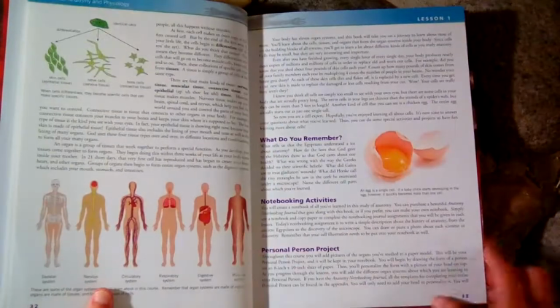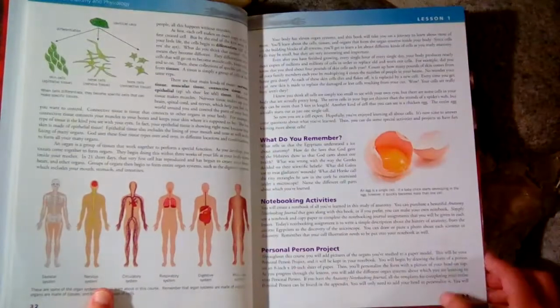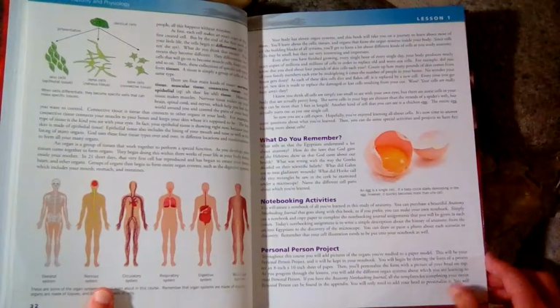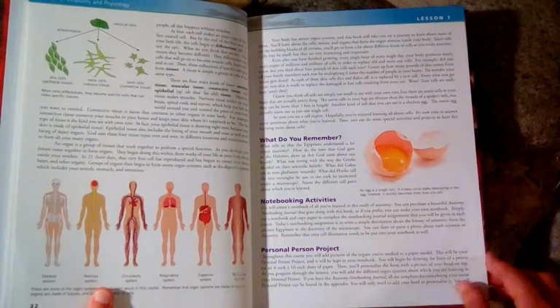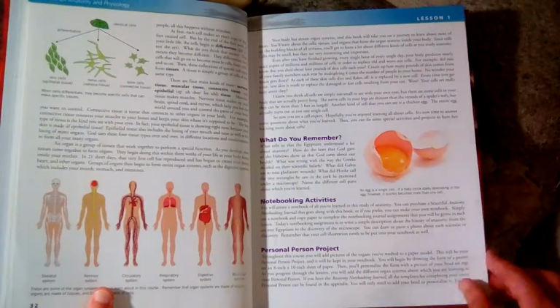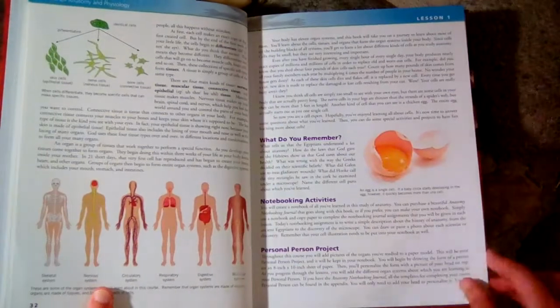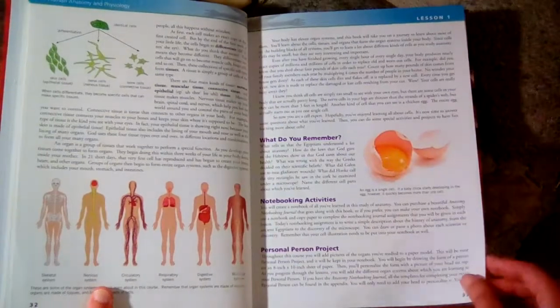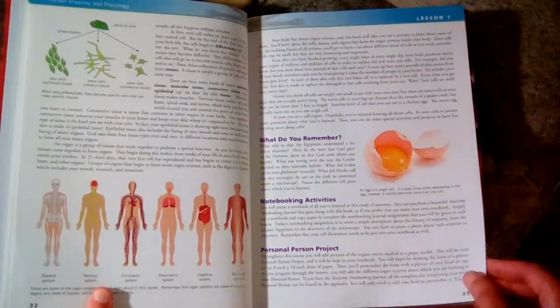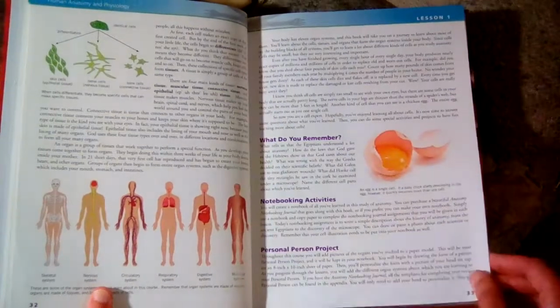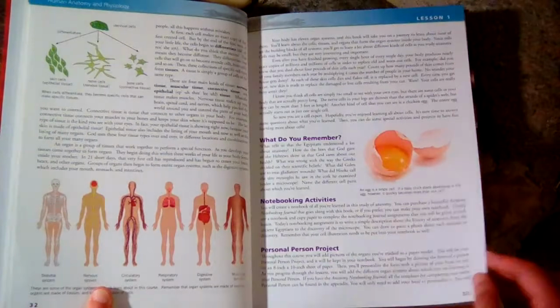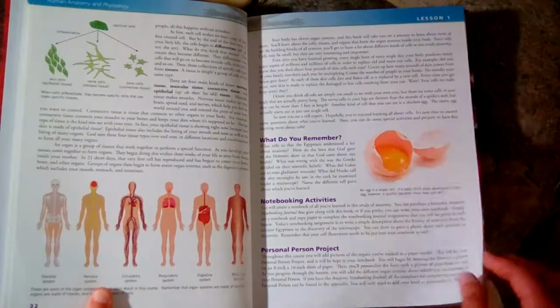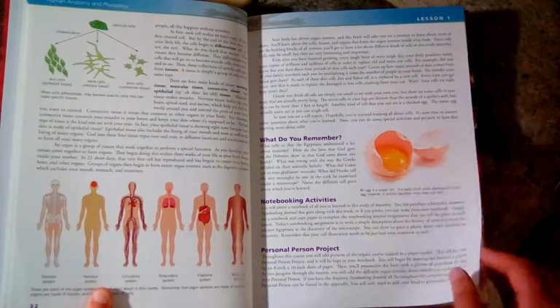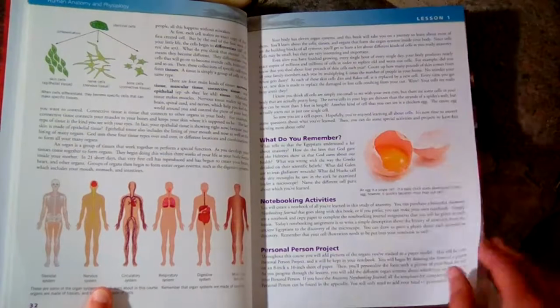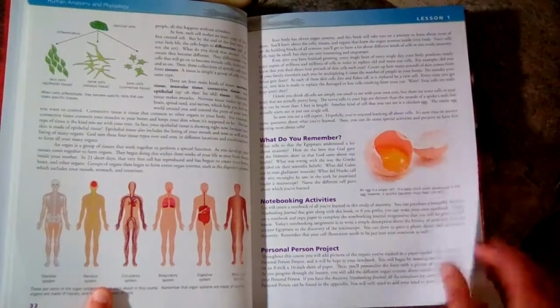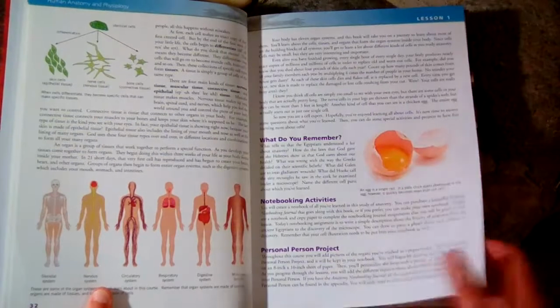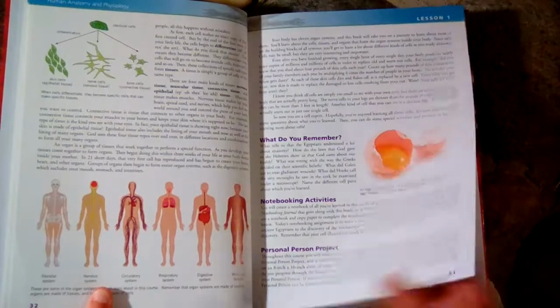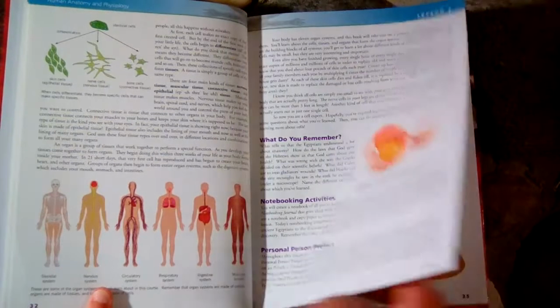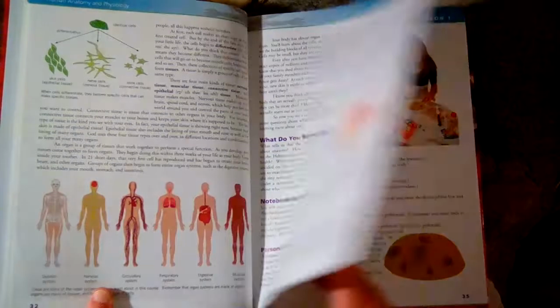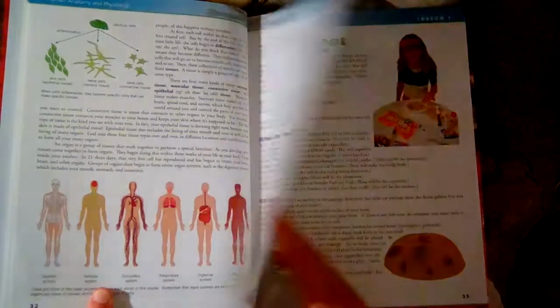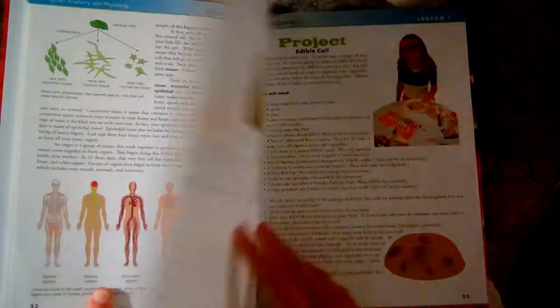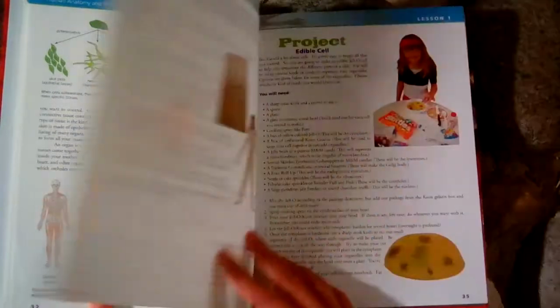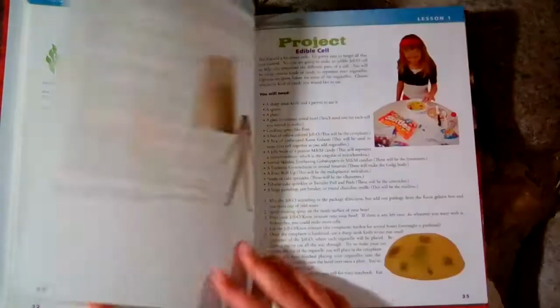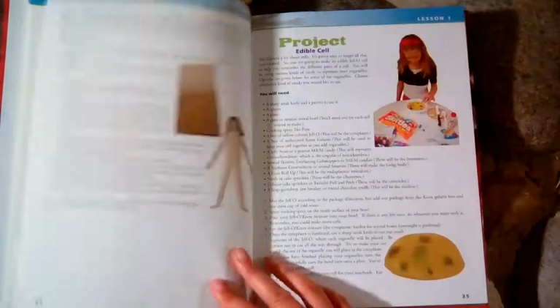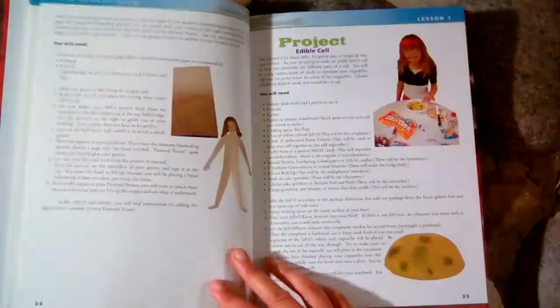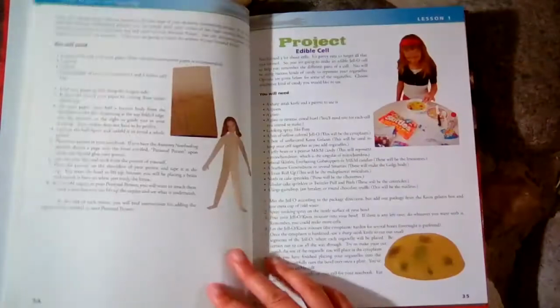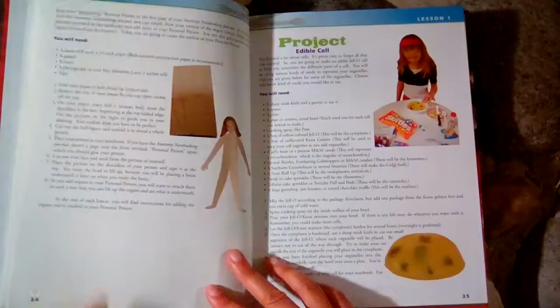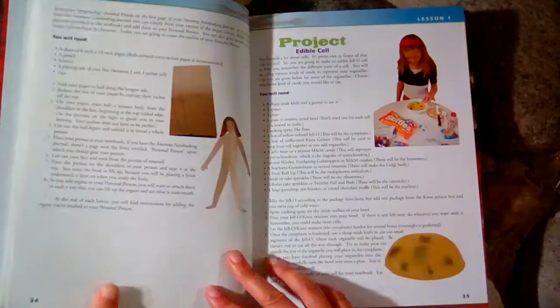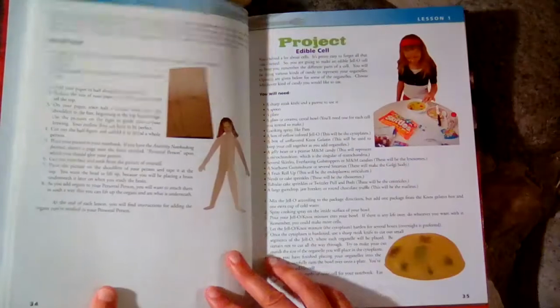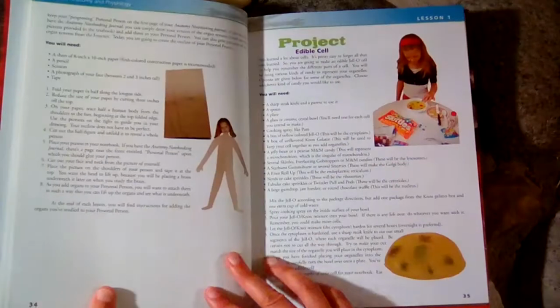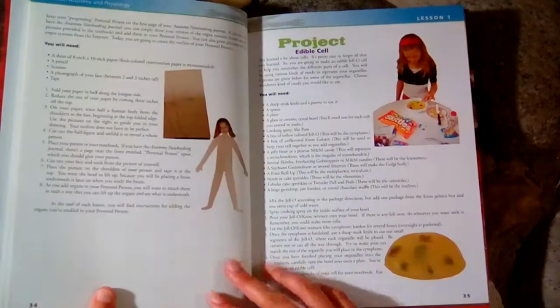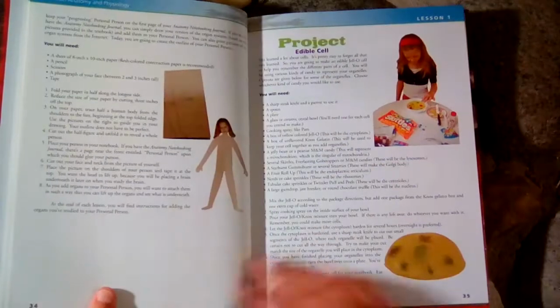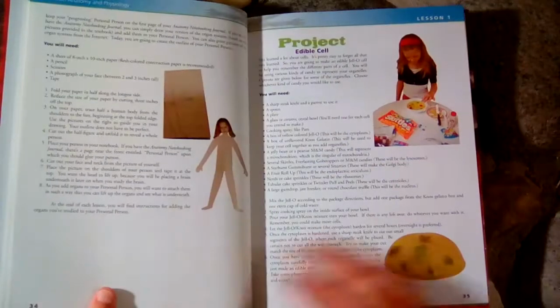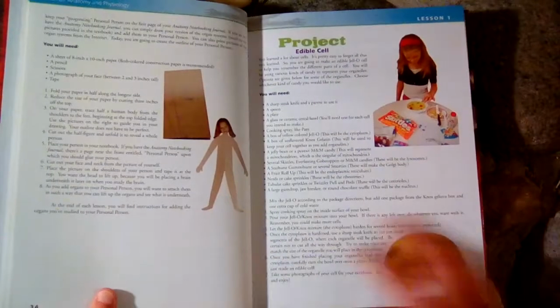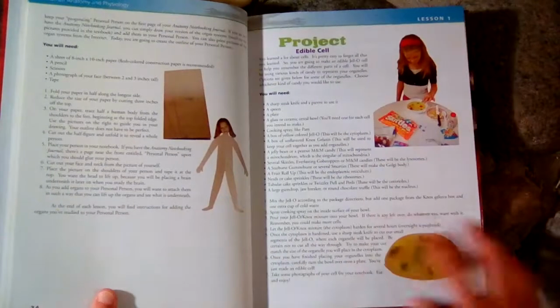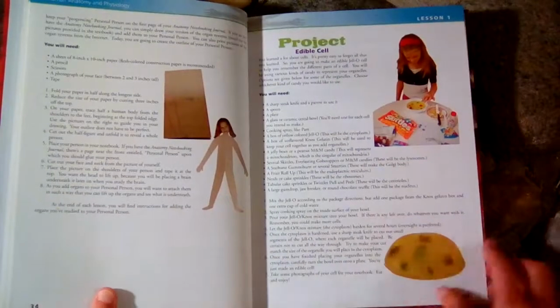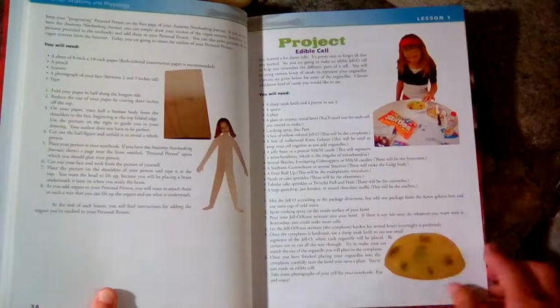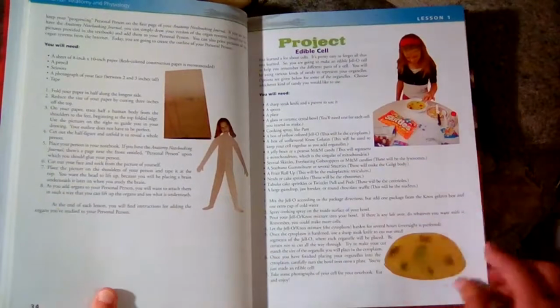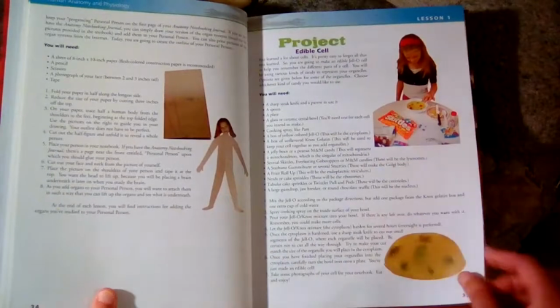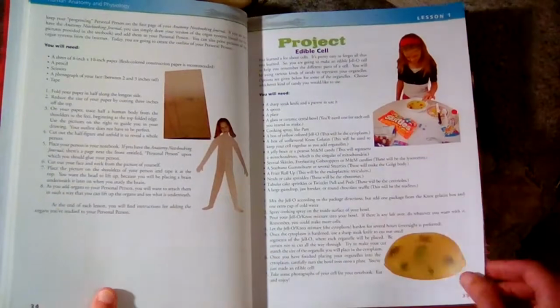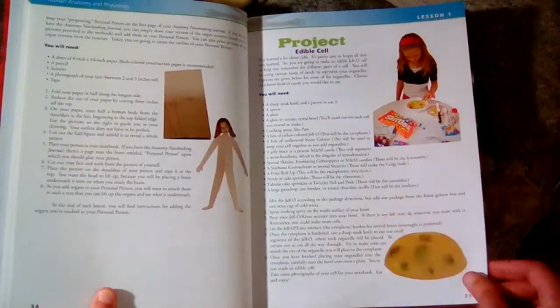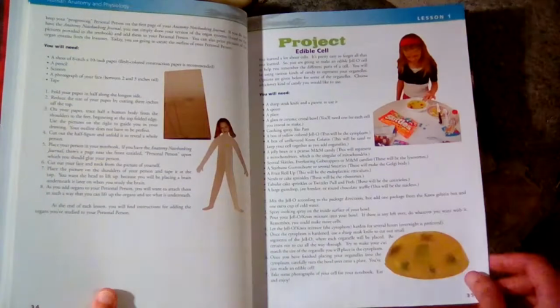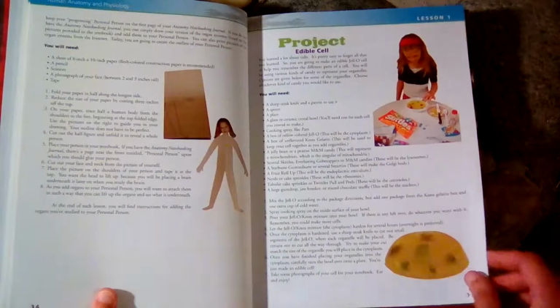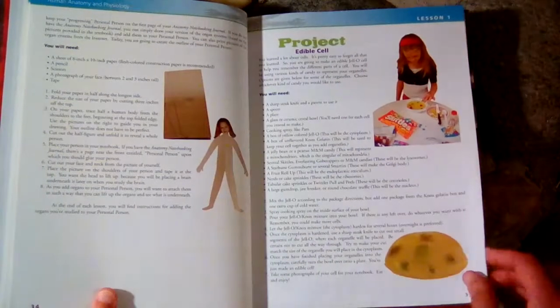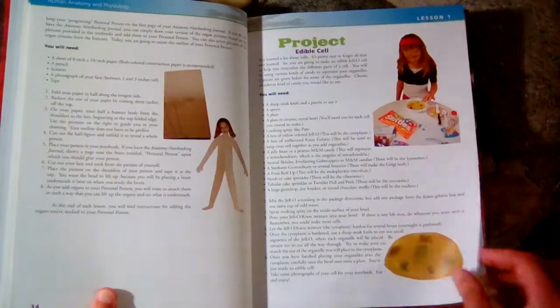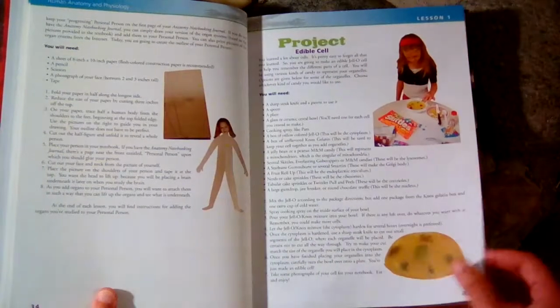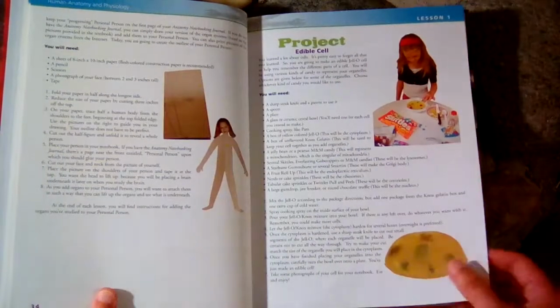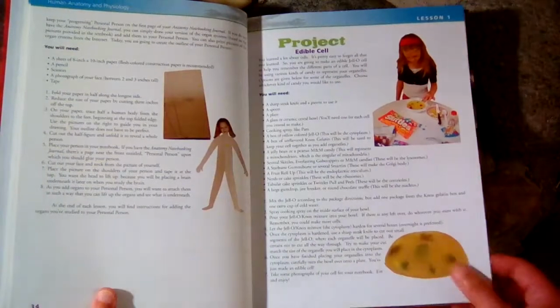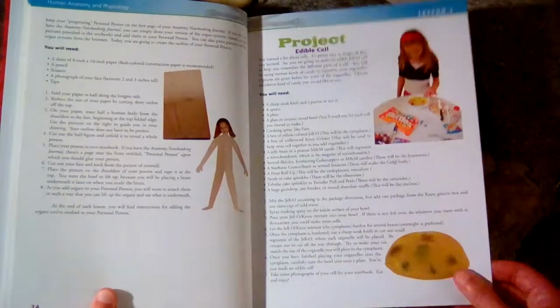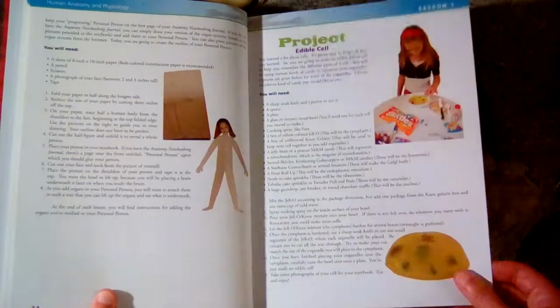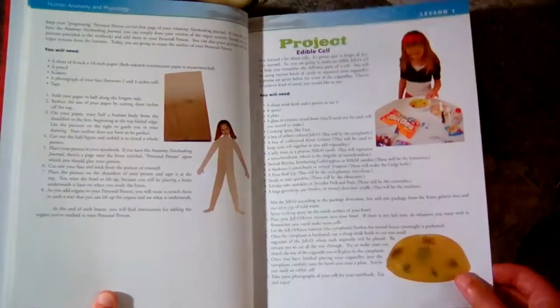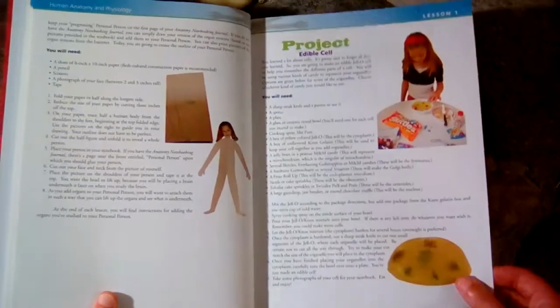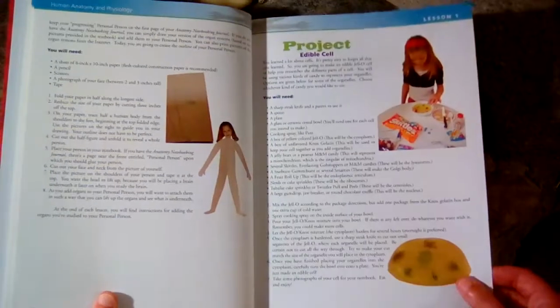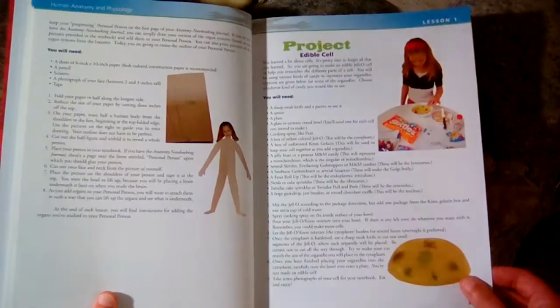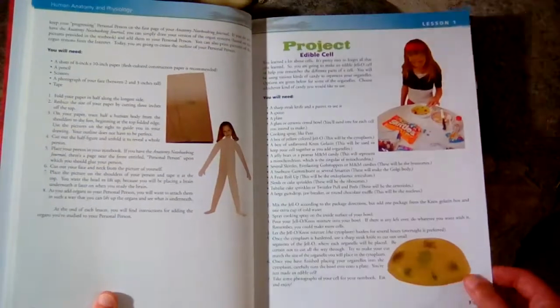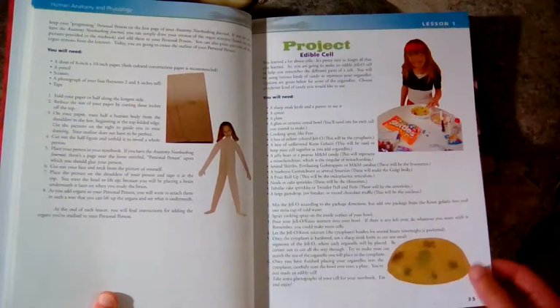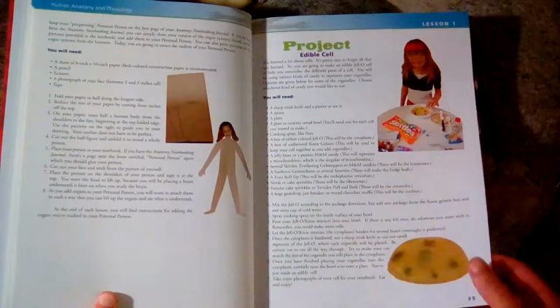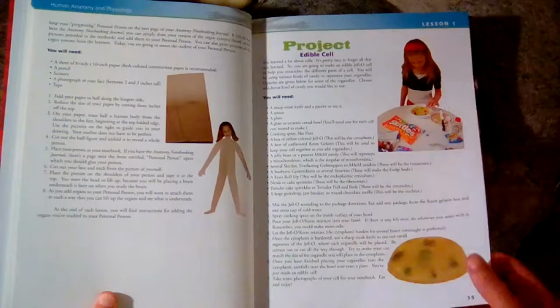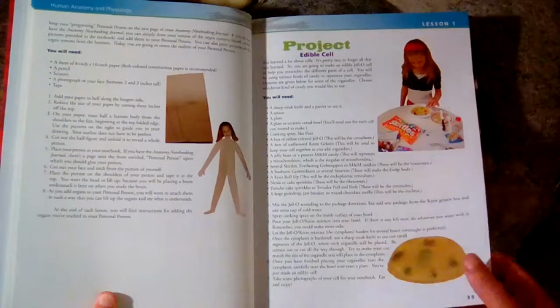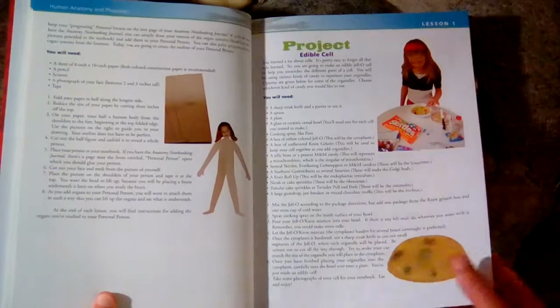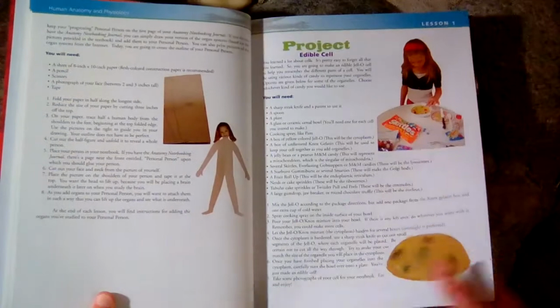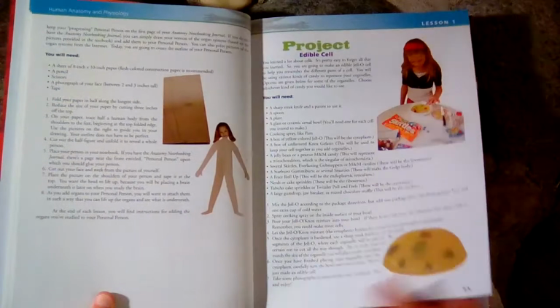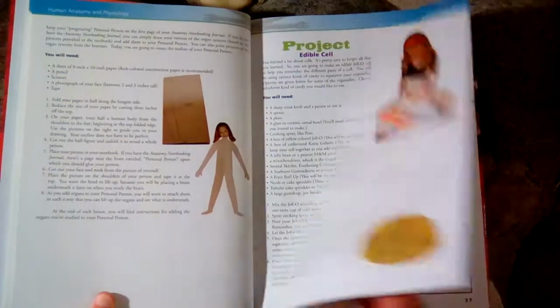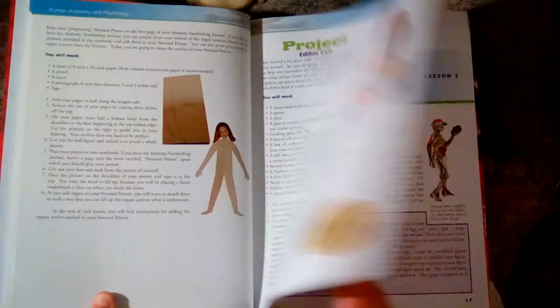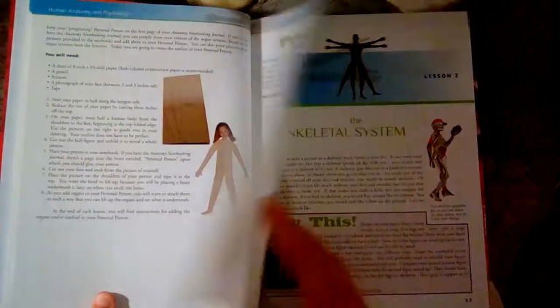We did this when my son was in first grade last year, and some of the stuff was over his head, but he did pick up on some of the things.